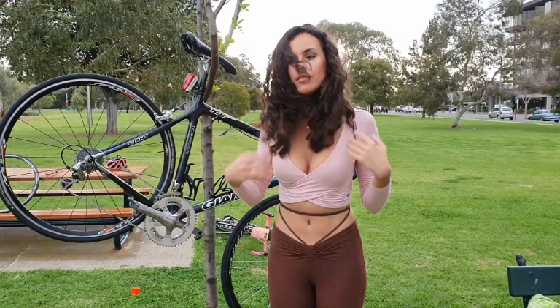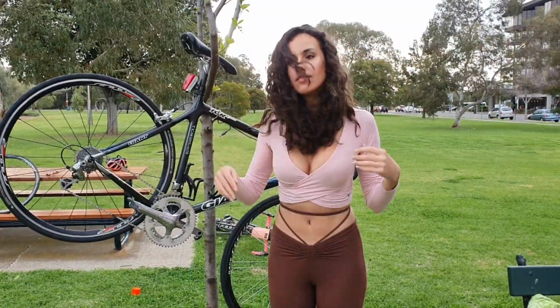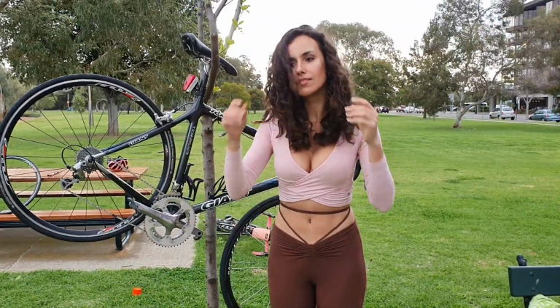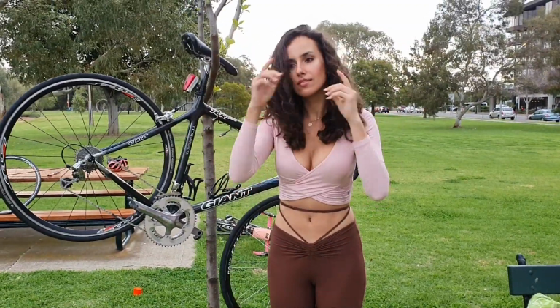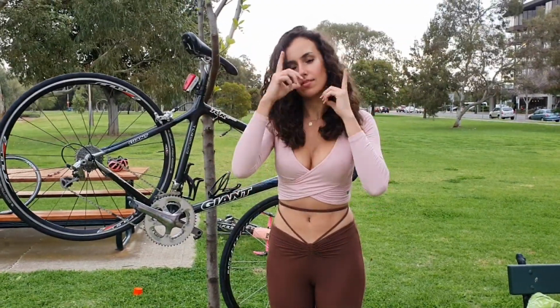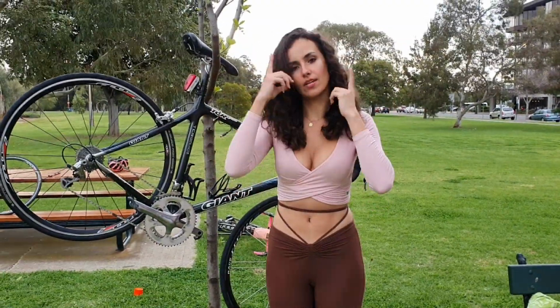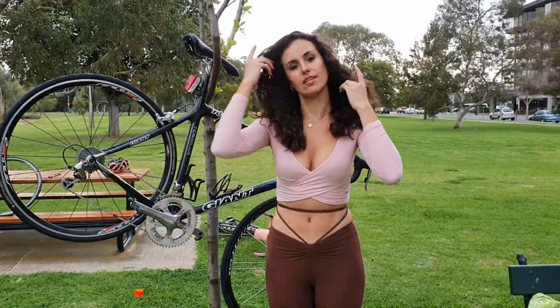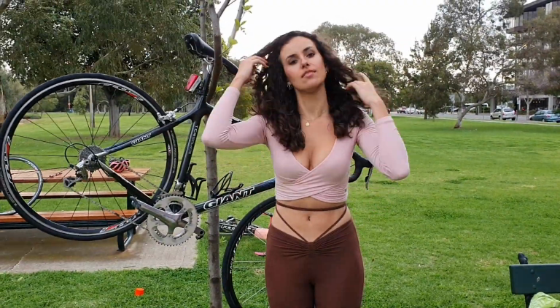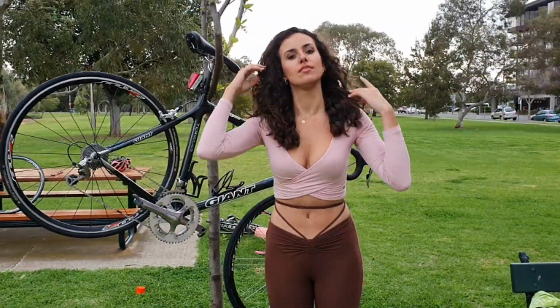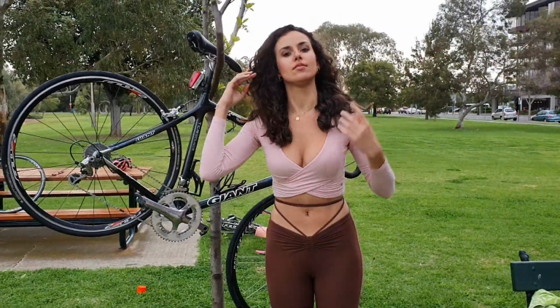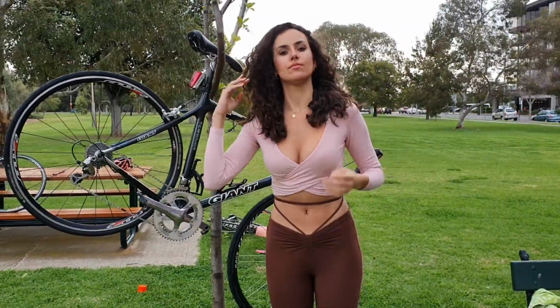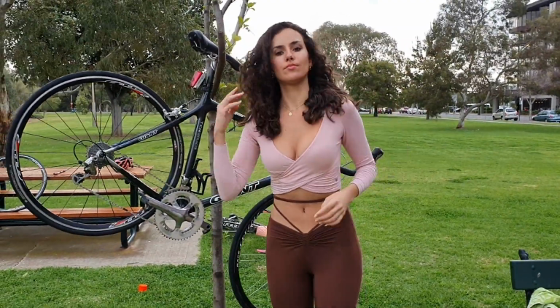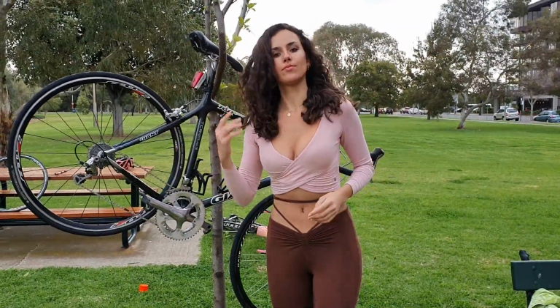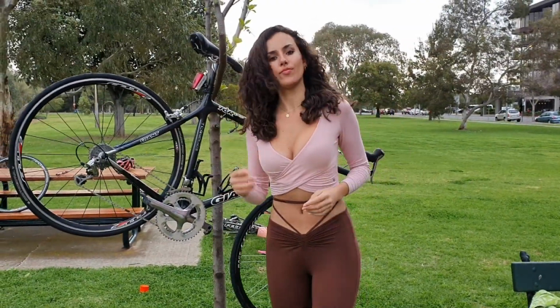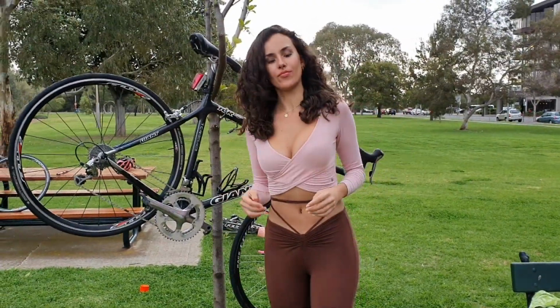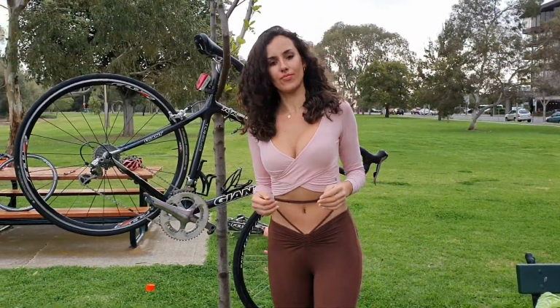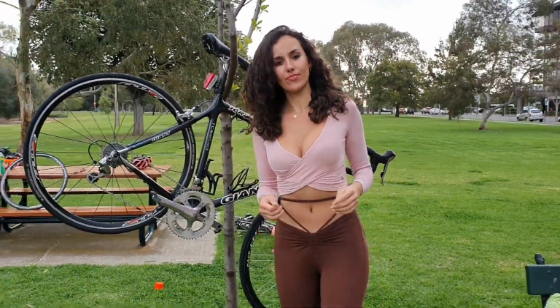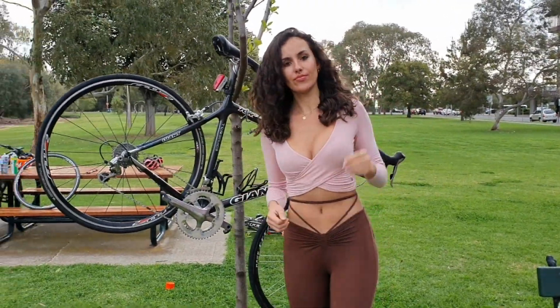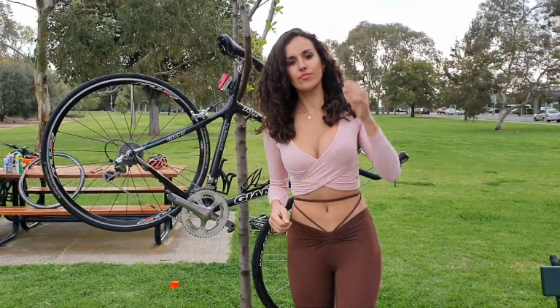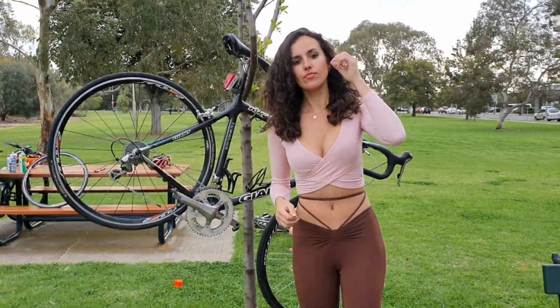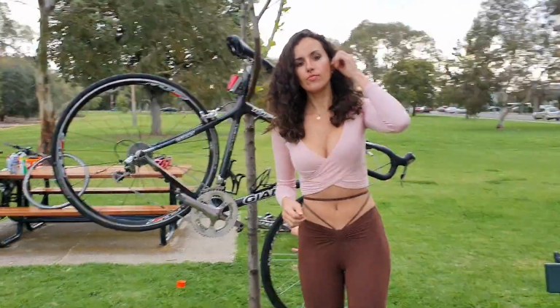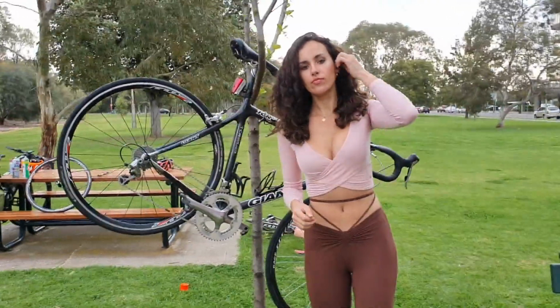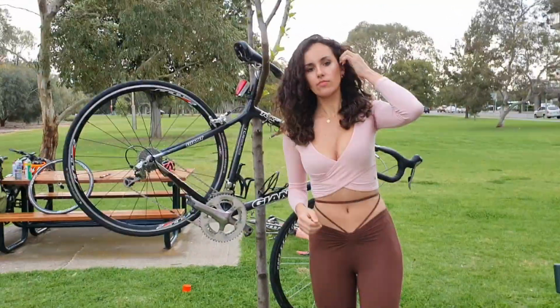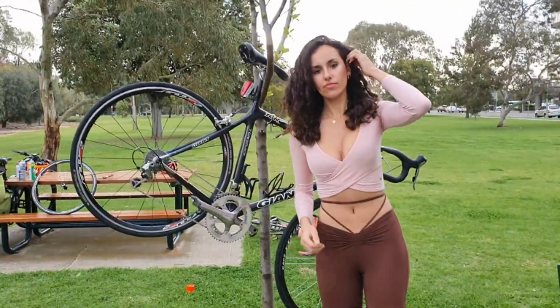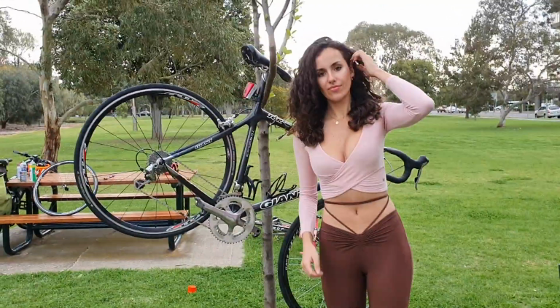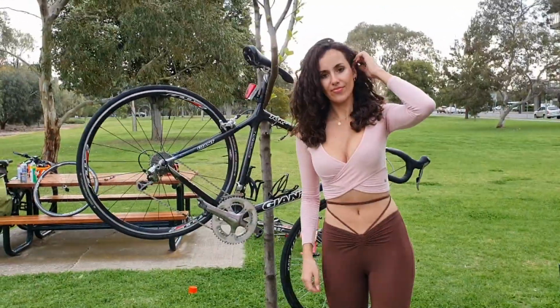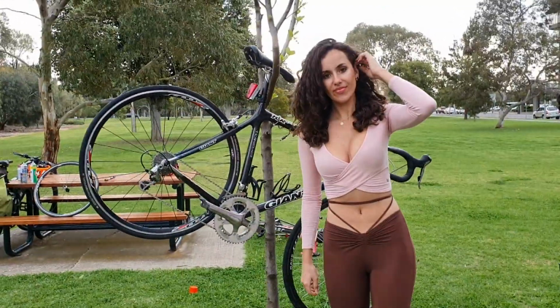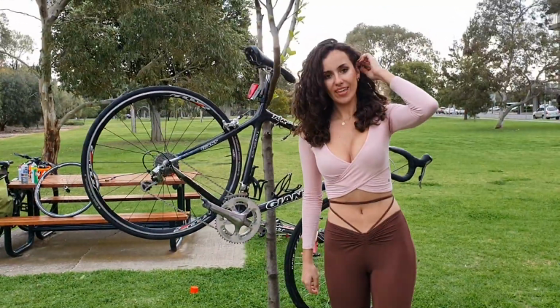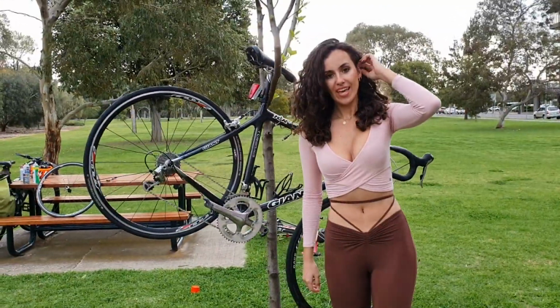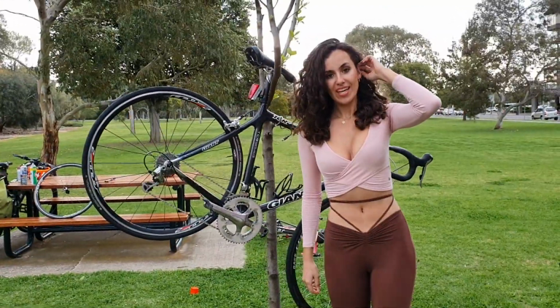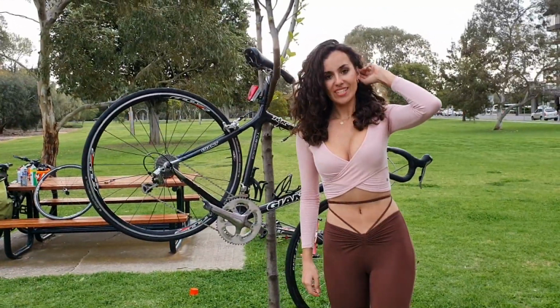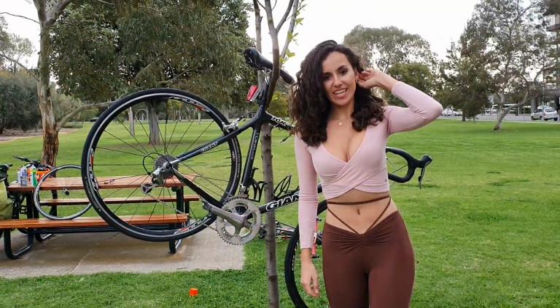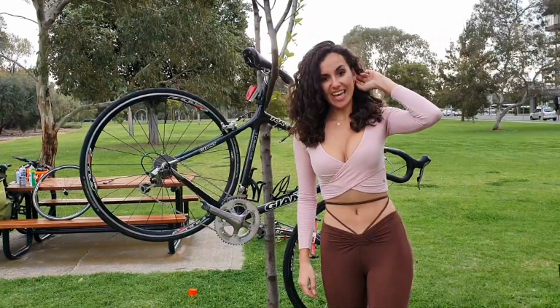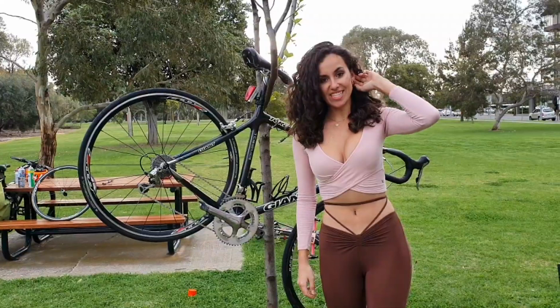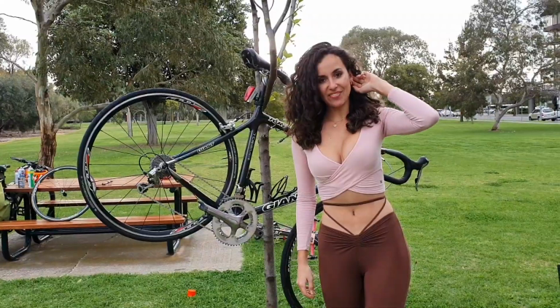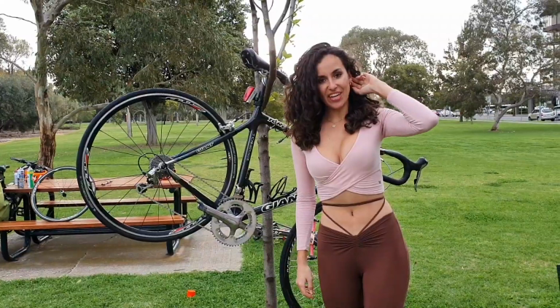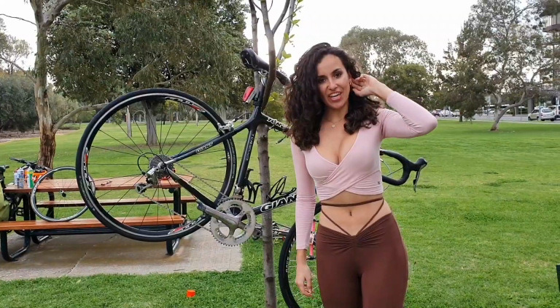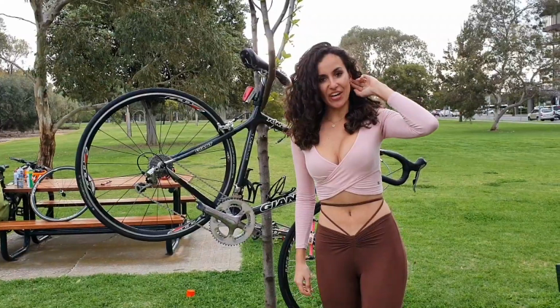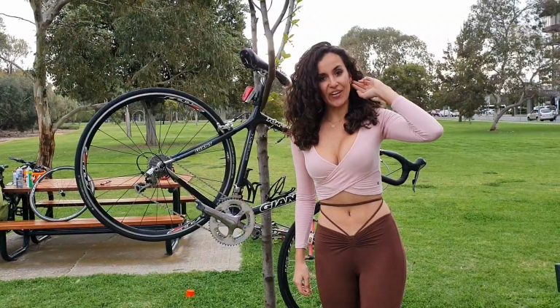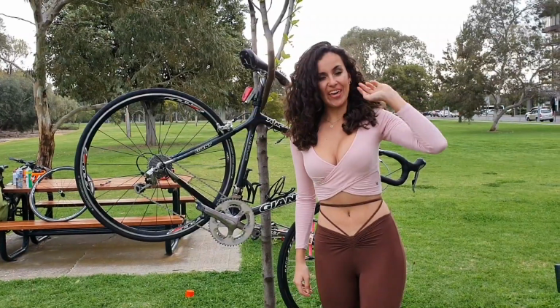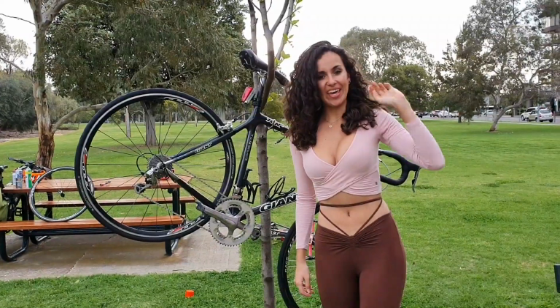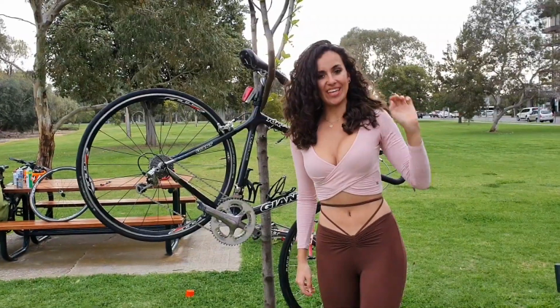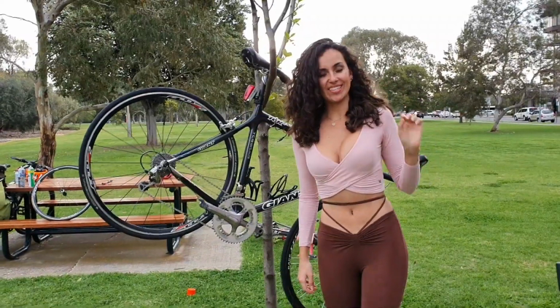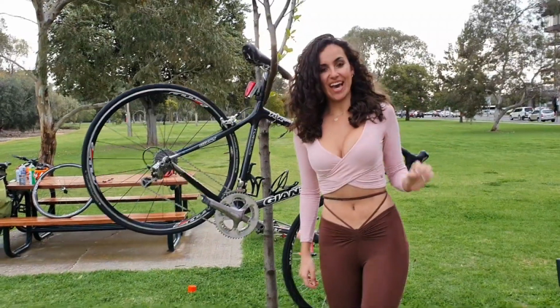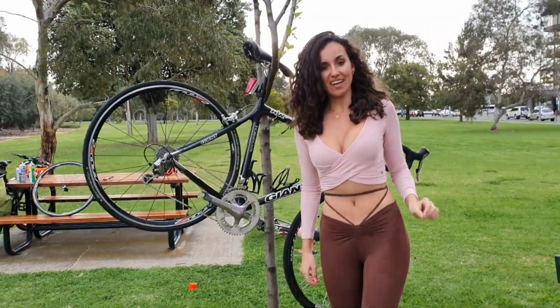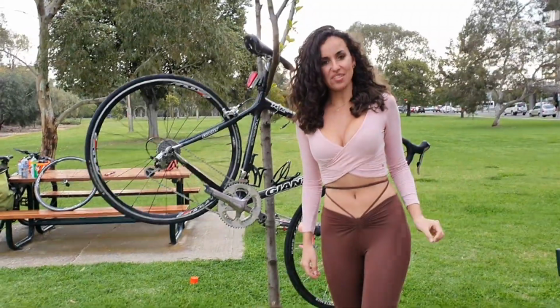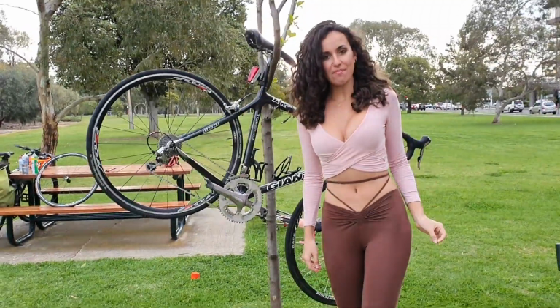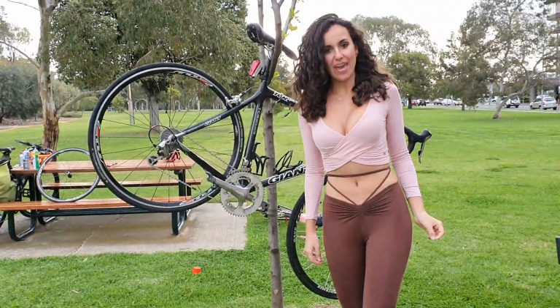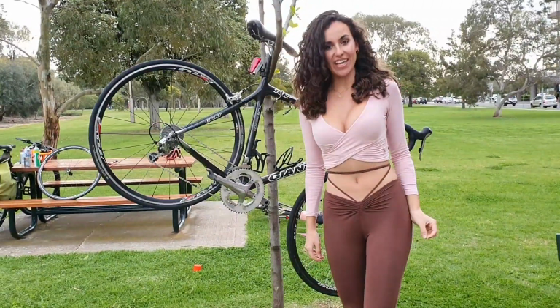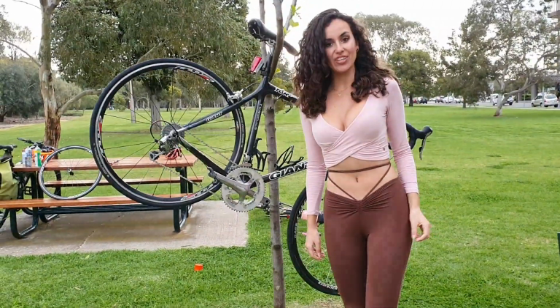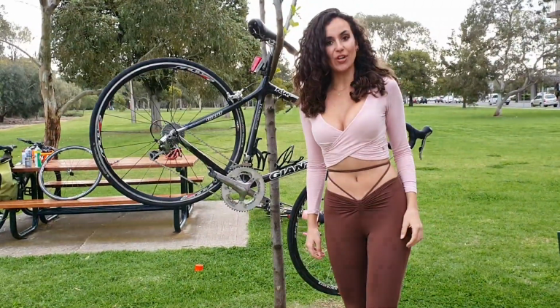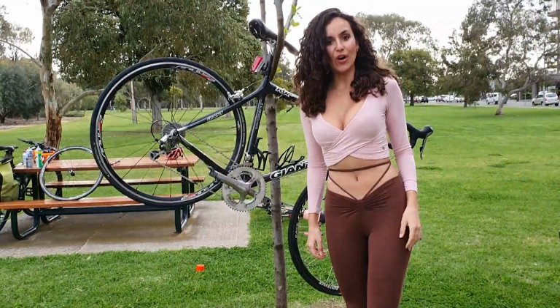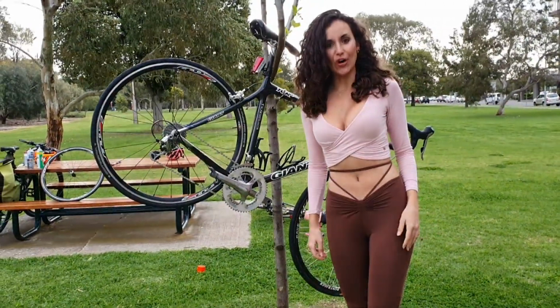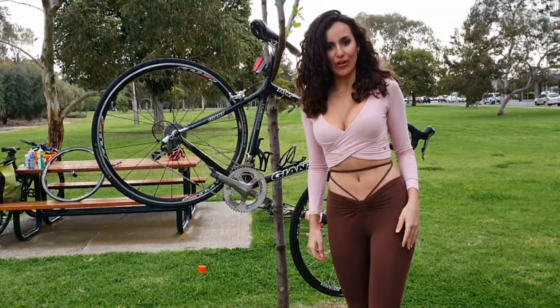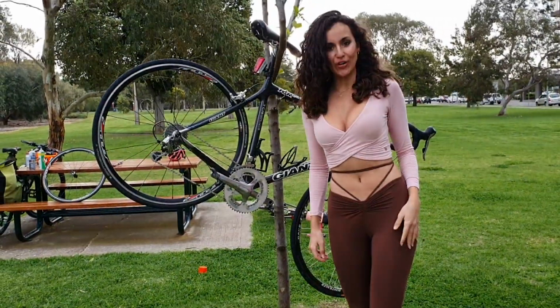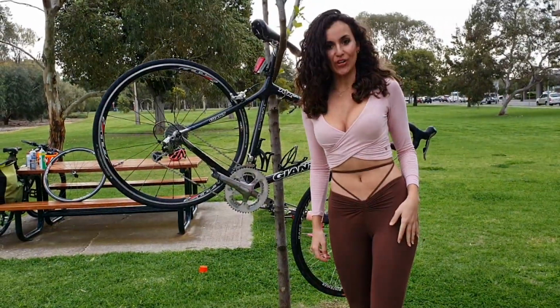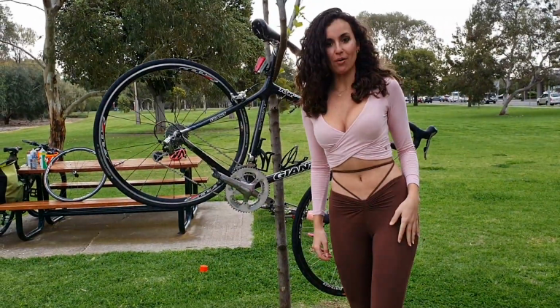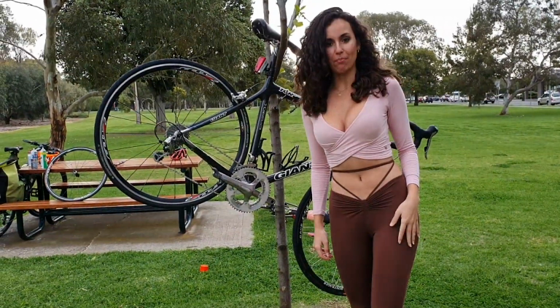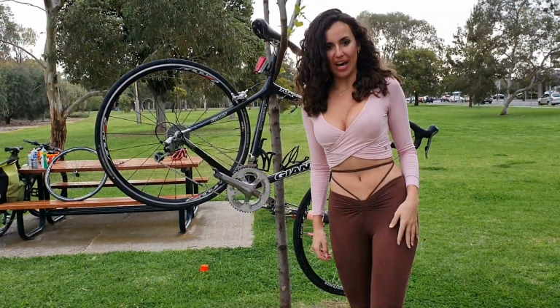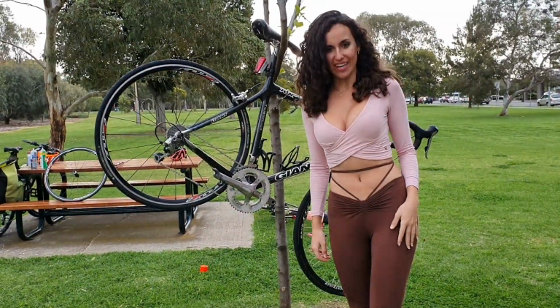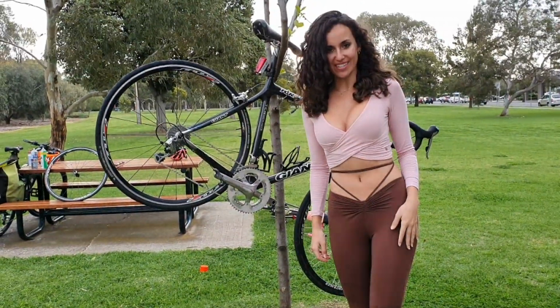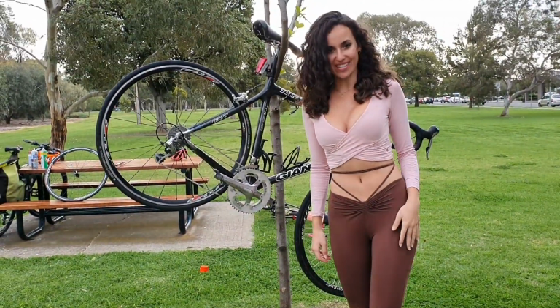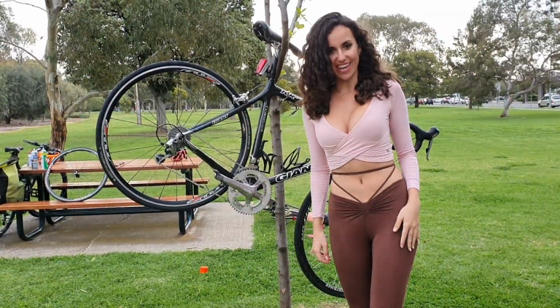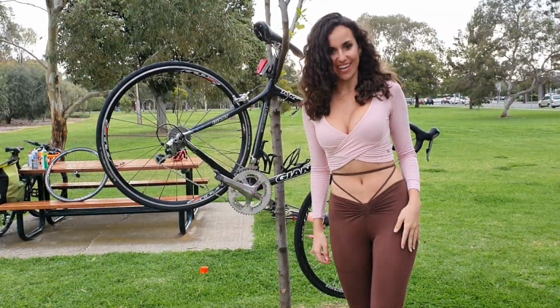Alright, ready? Today's video is how to make your own bike stand.